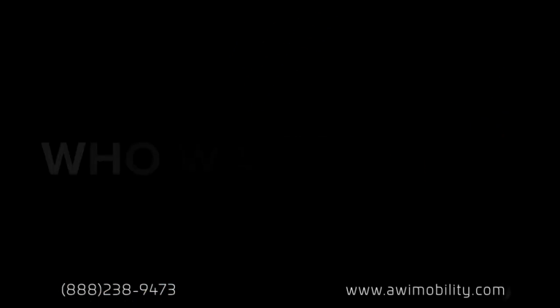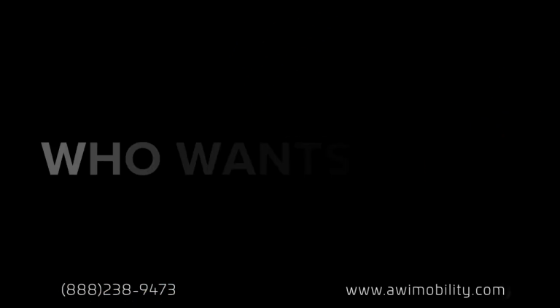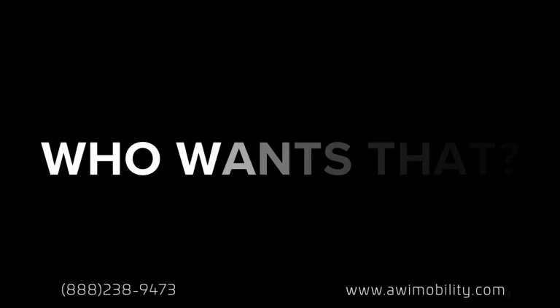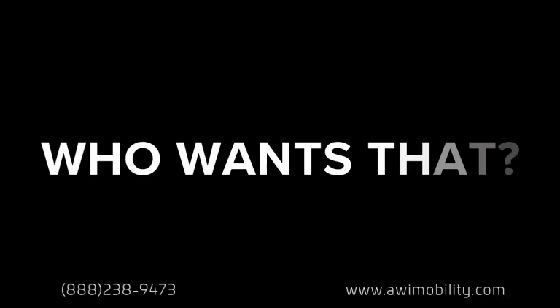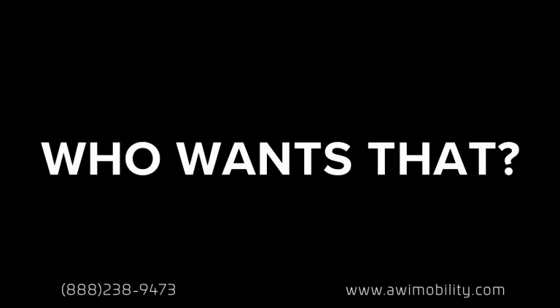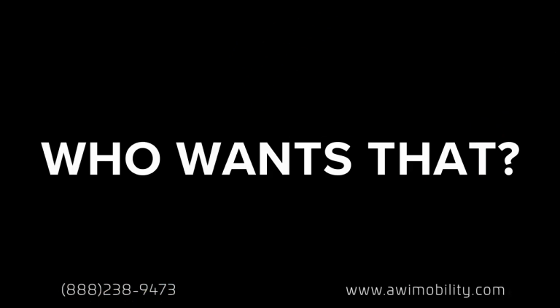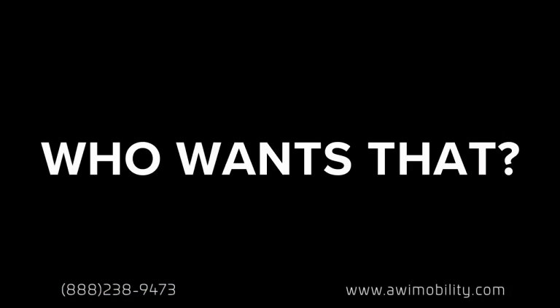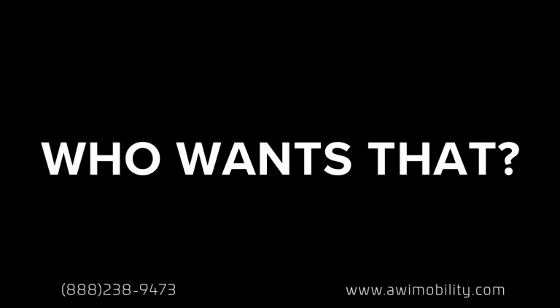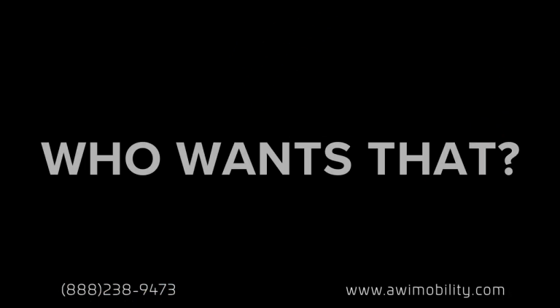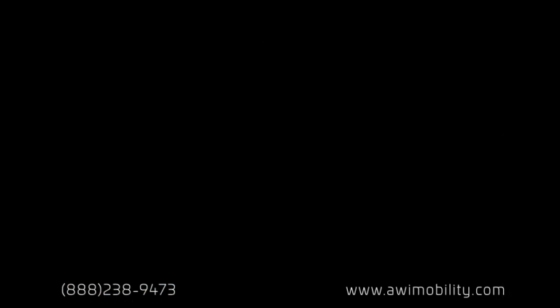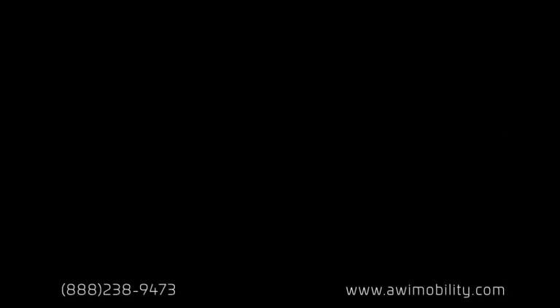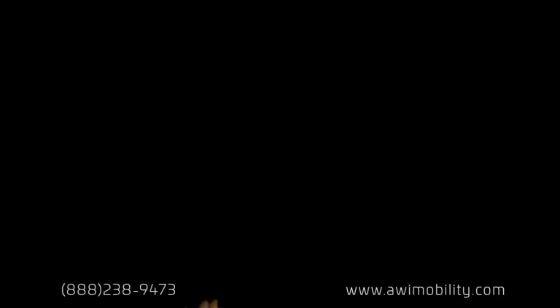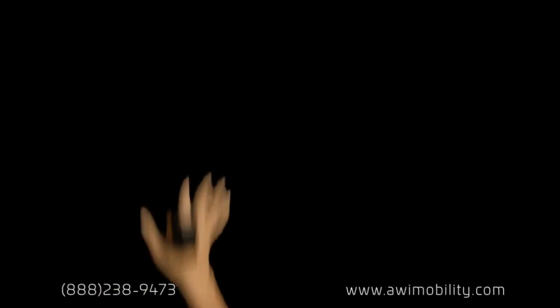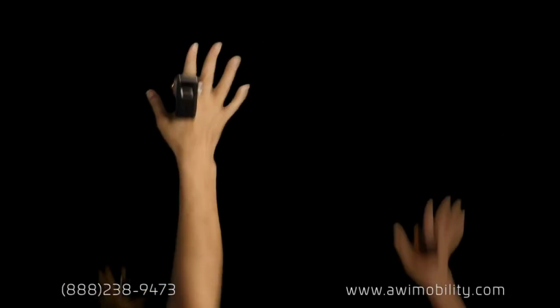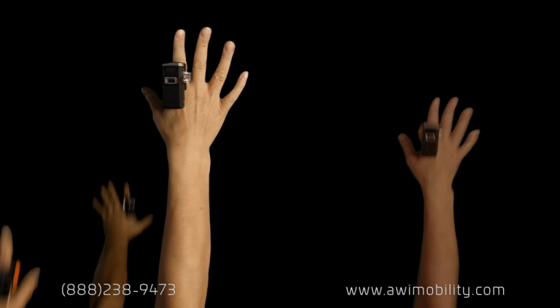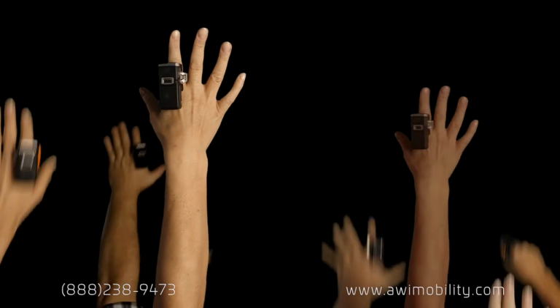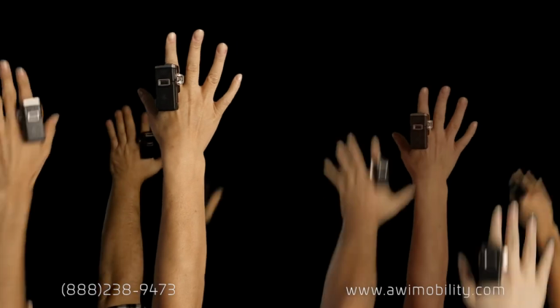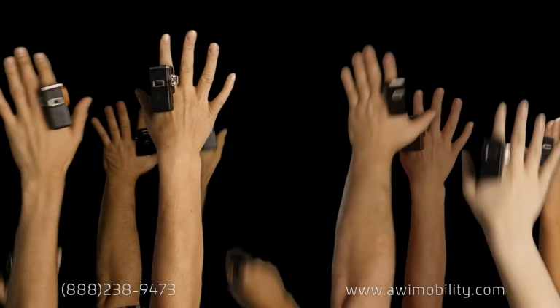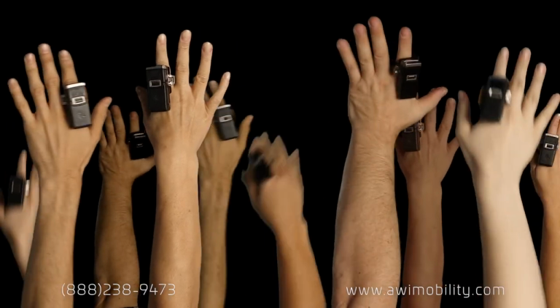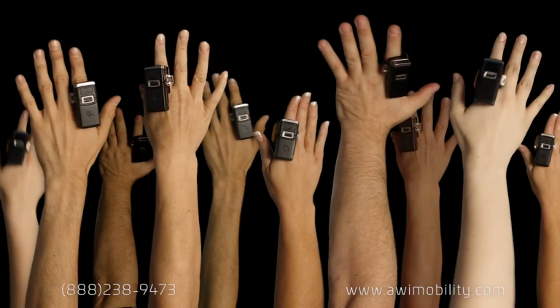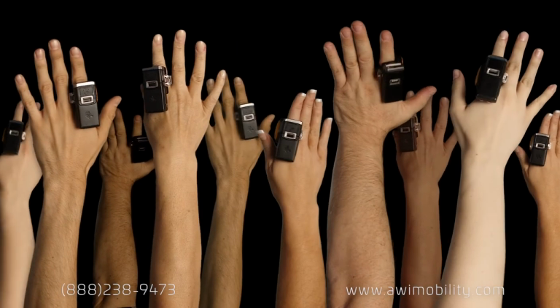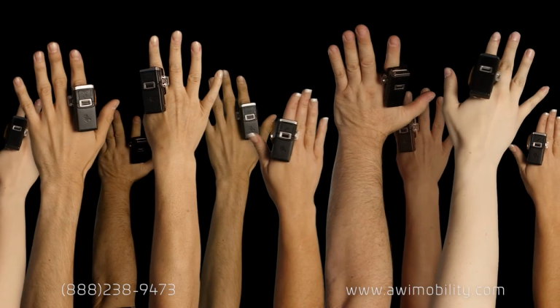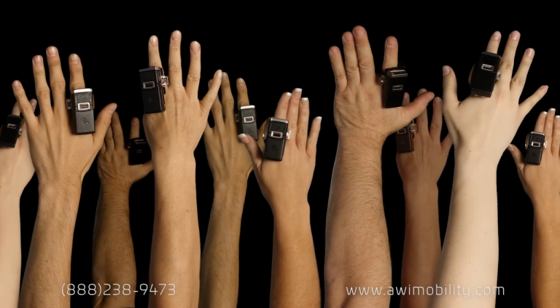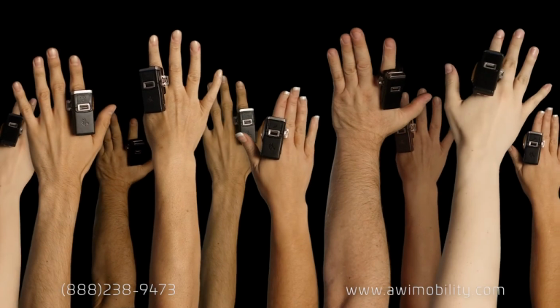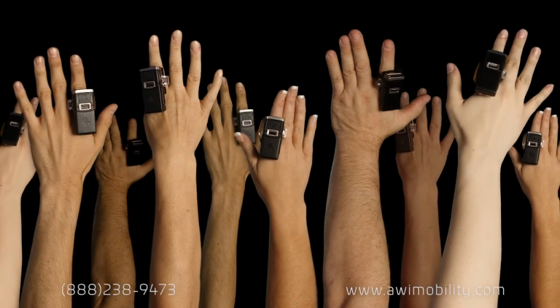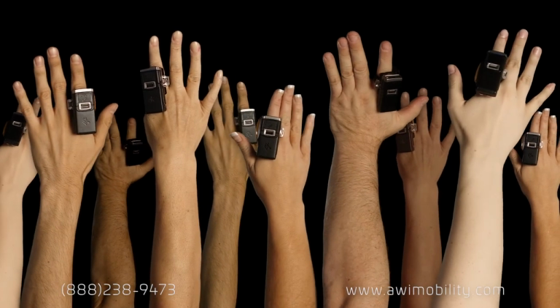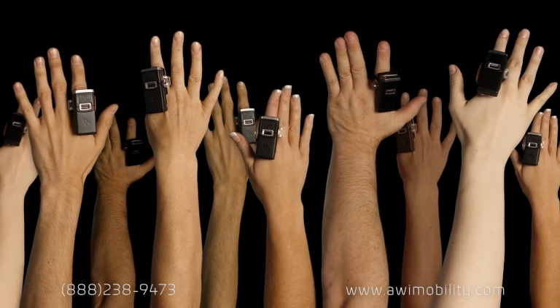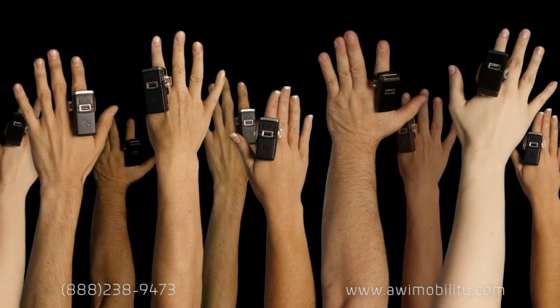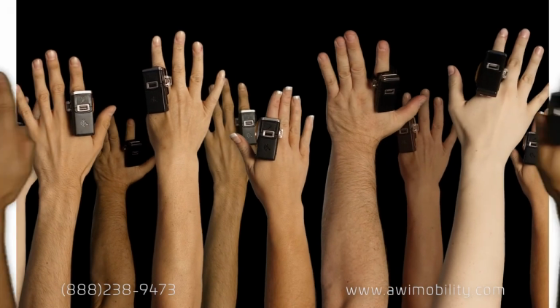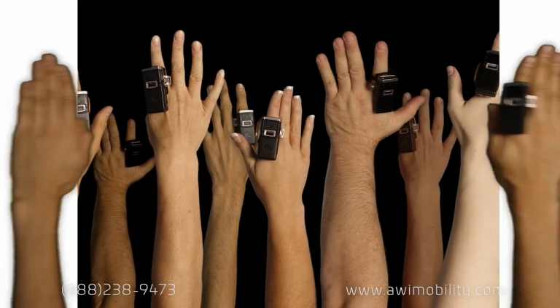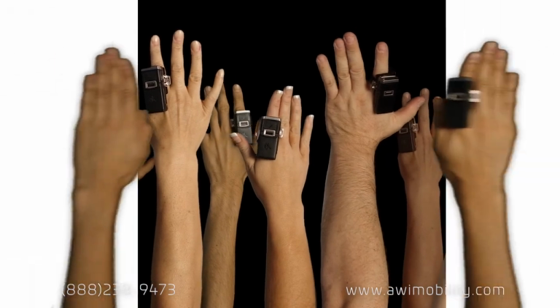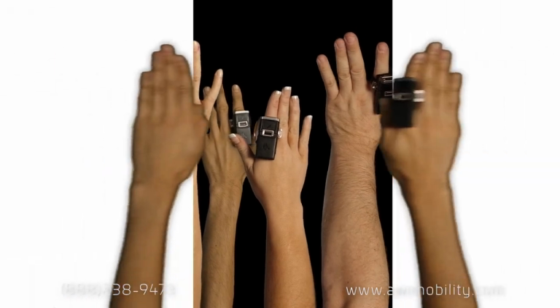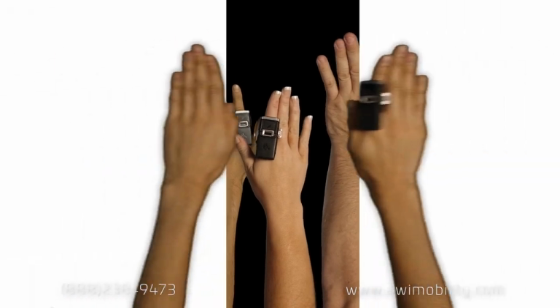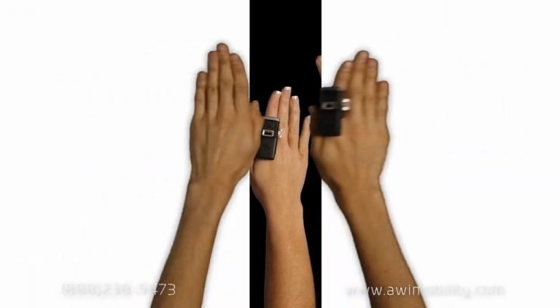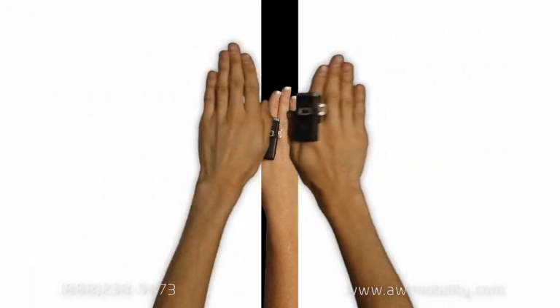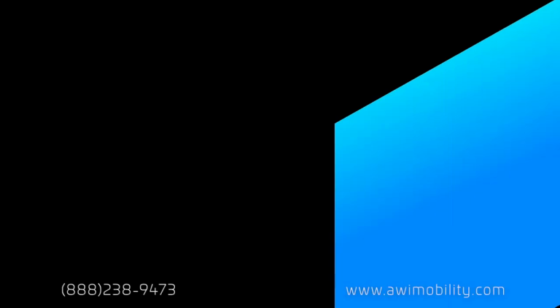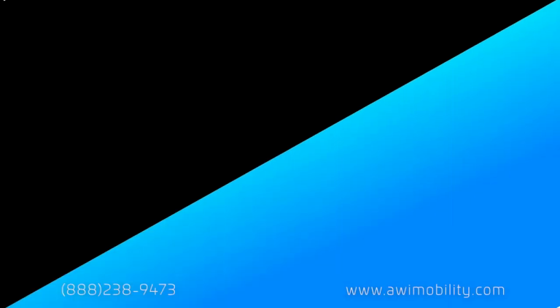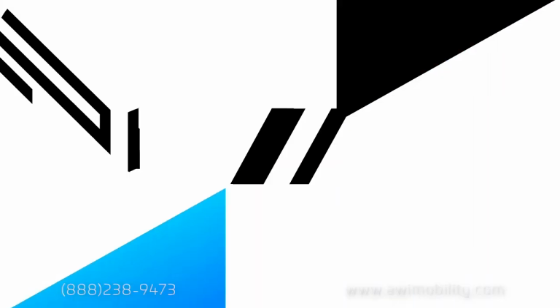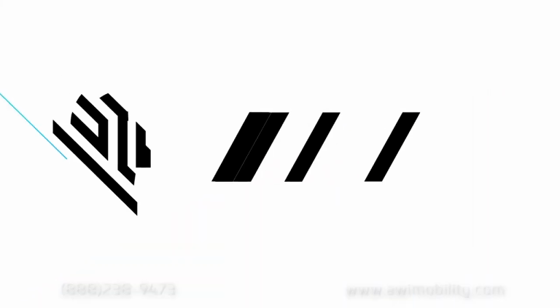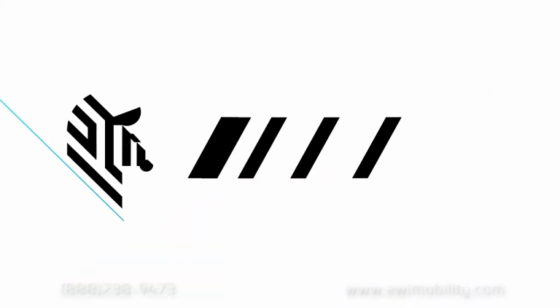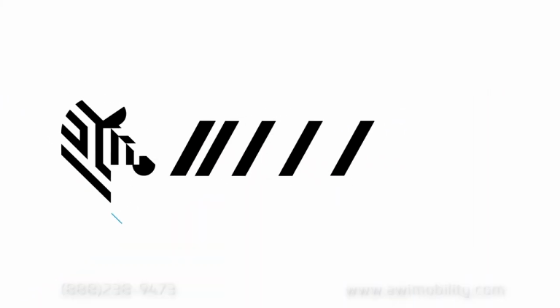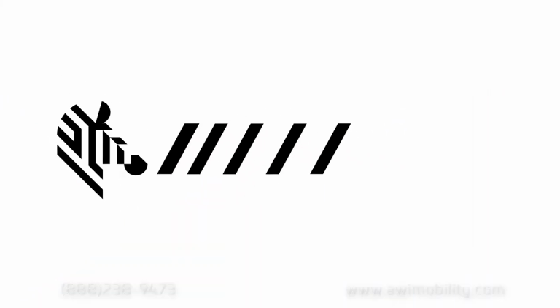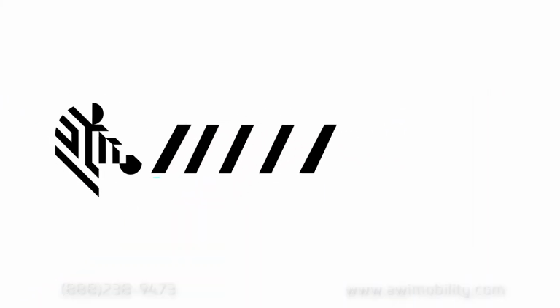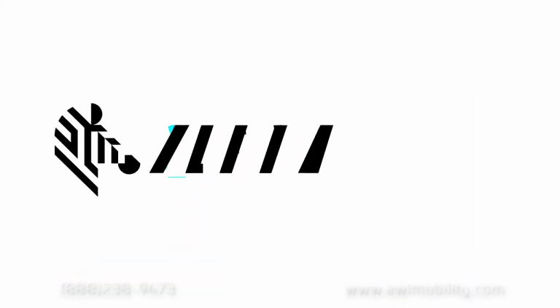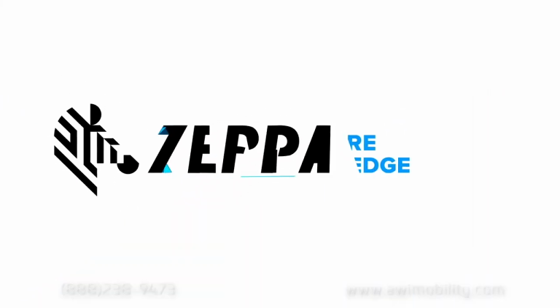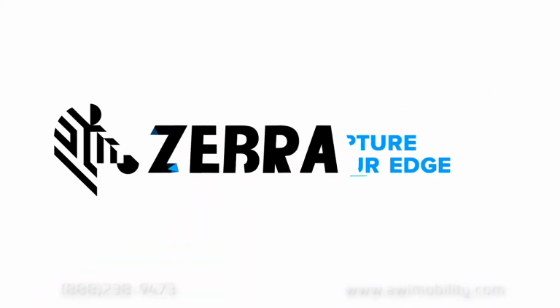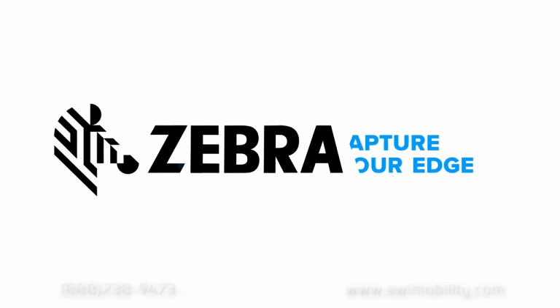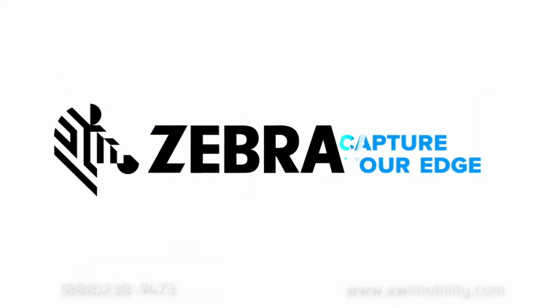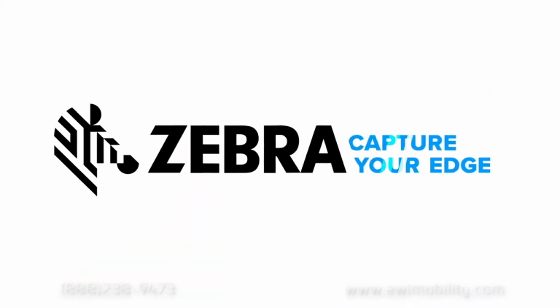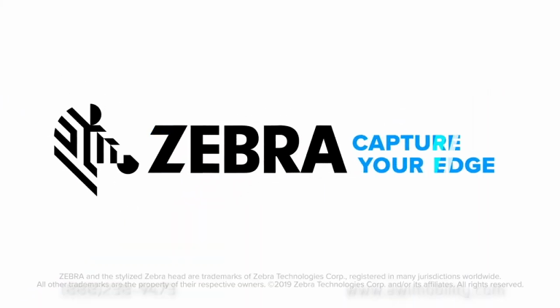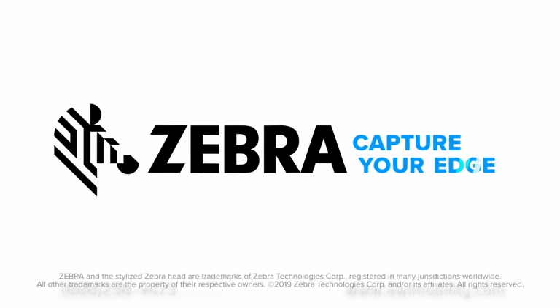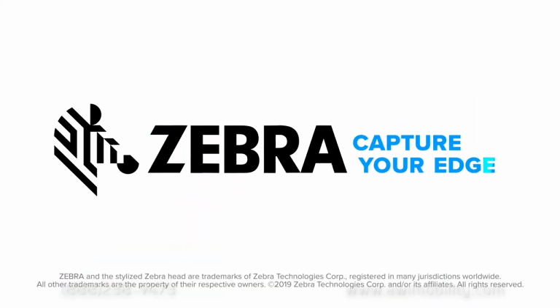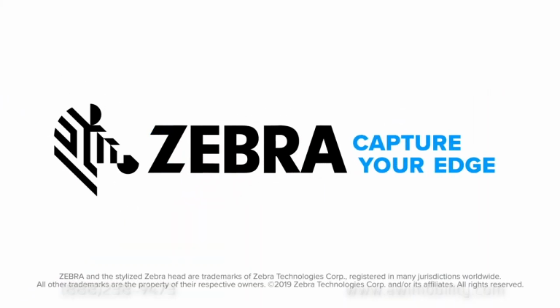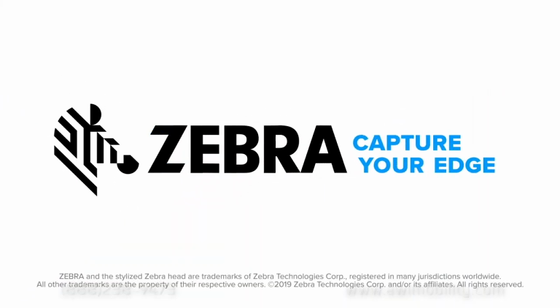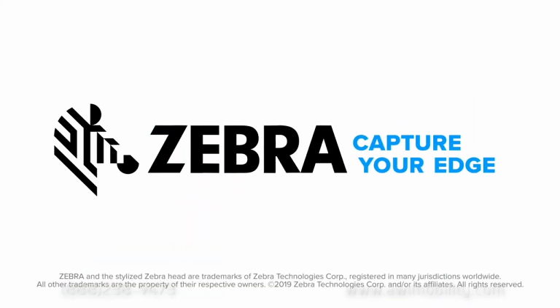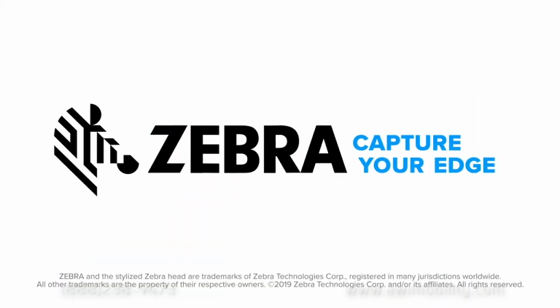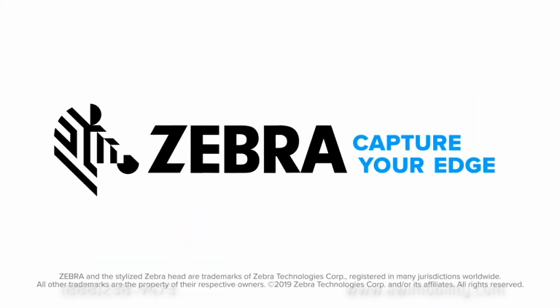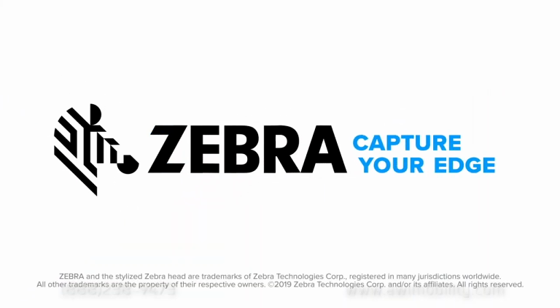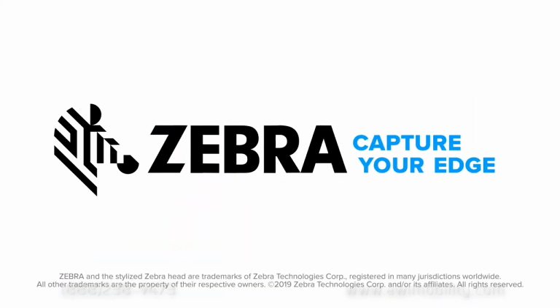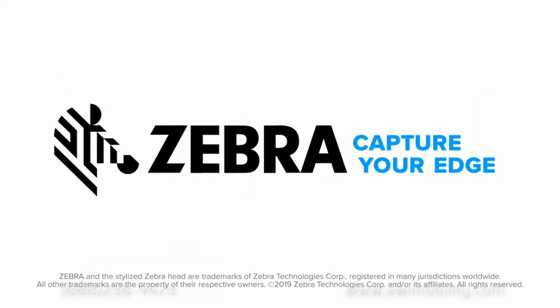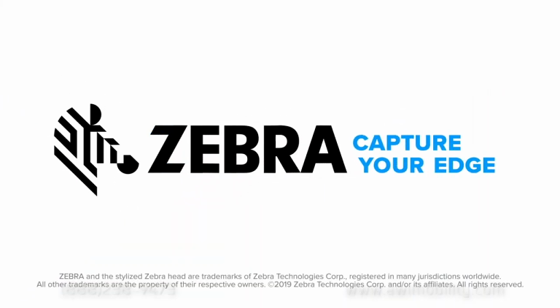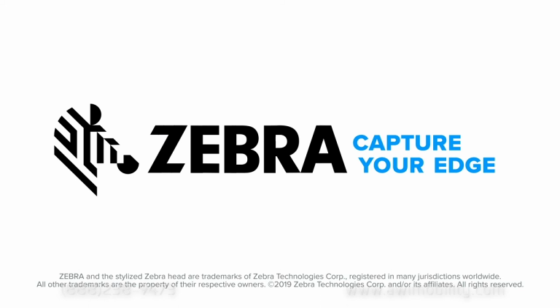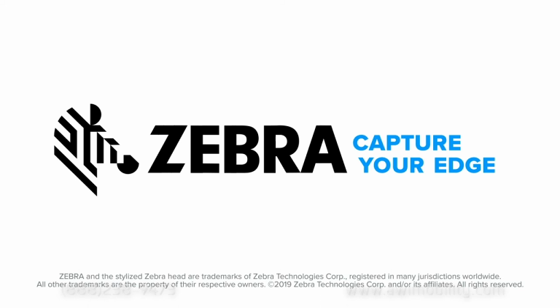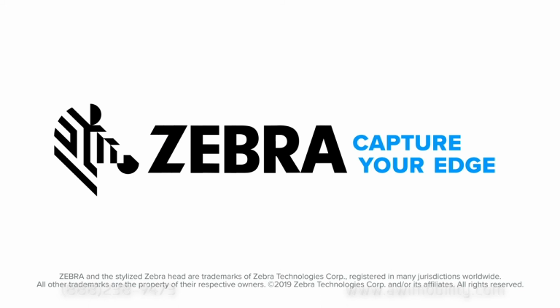Who wants that? That's right. Everyone. Zebra. Capture your edge.